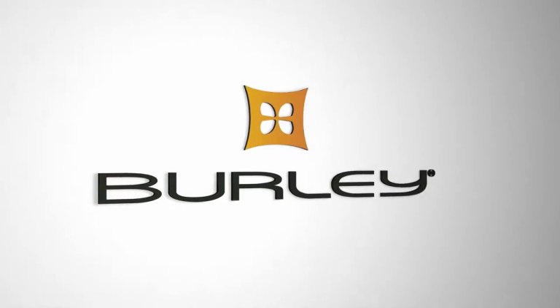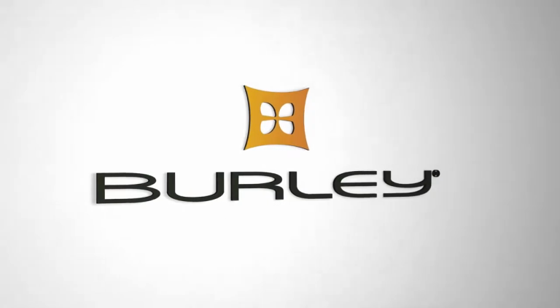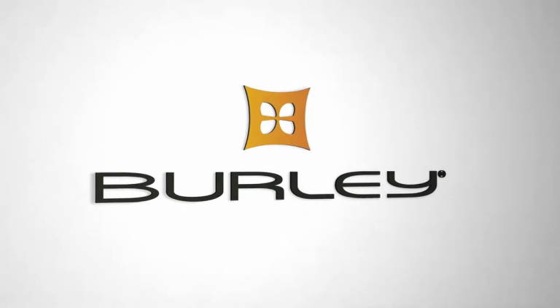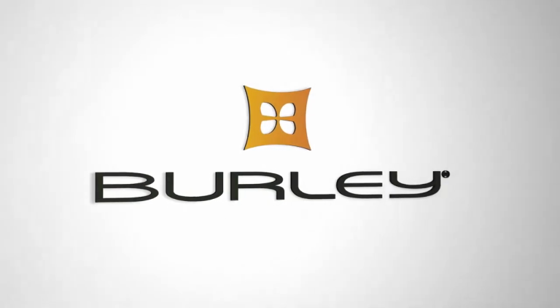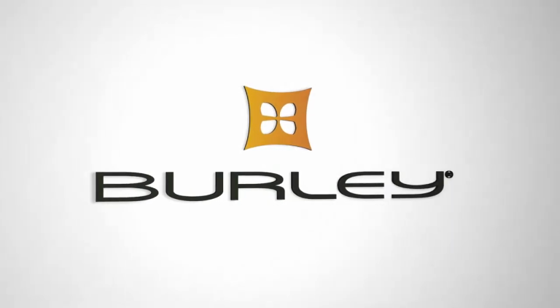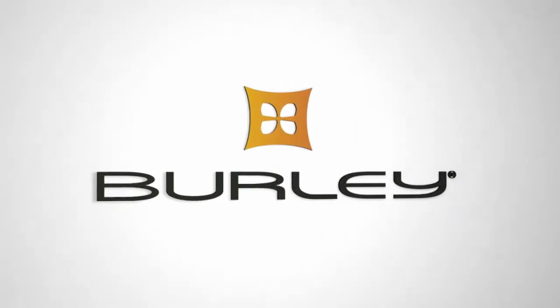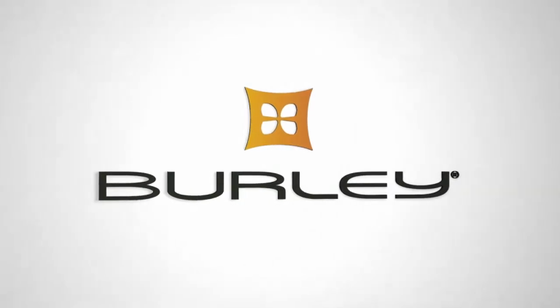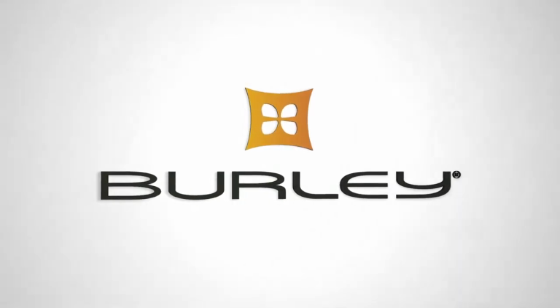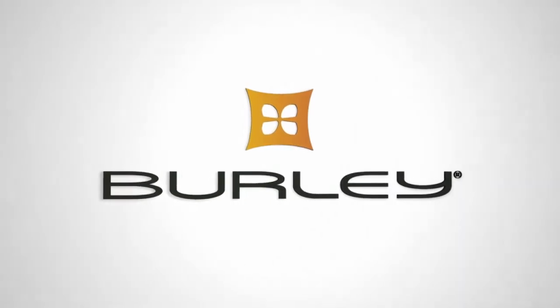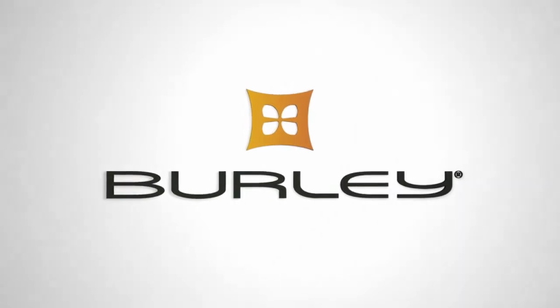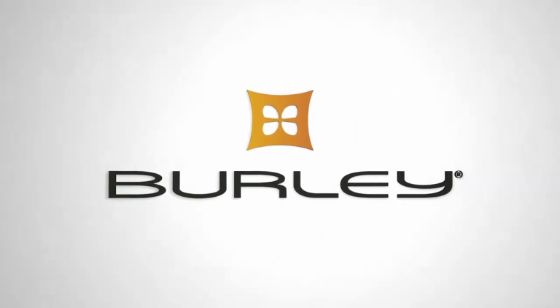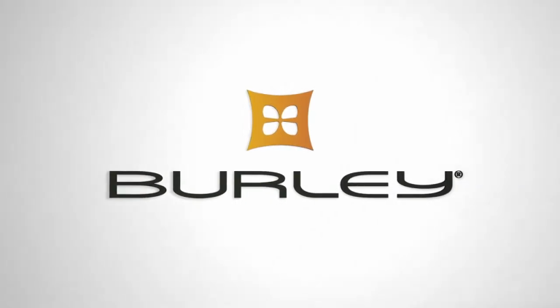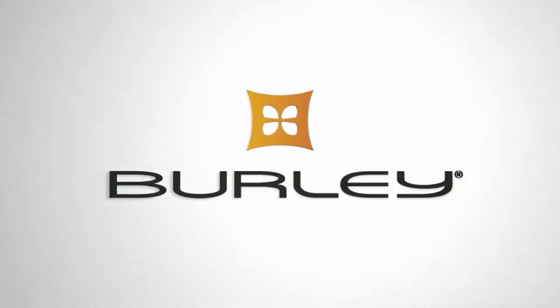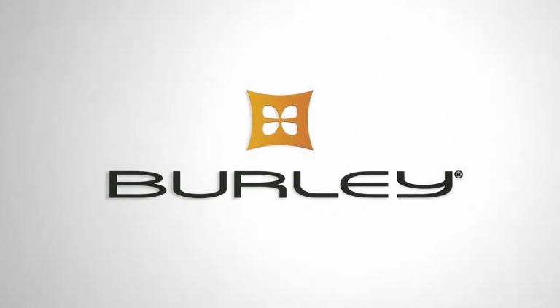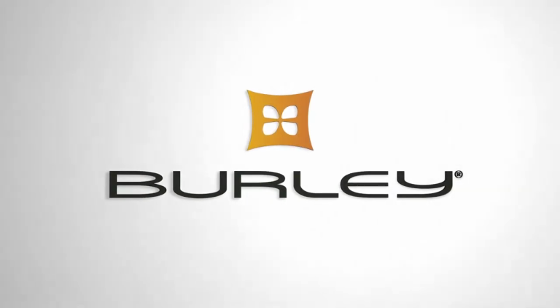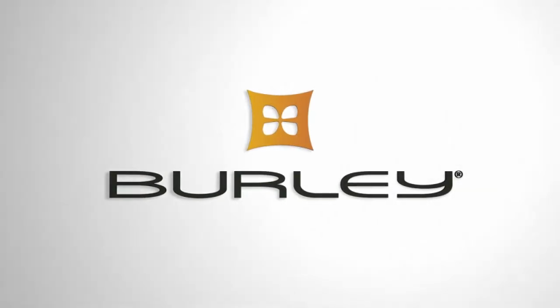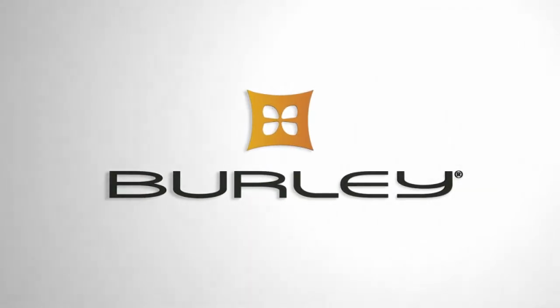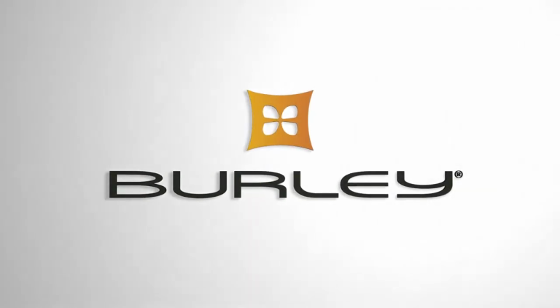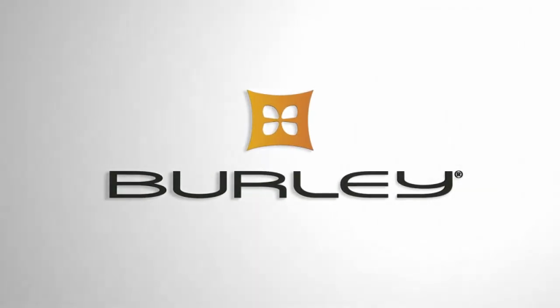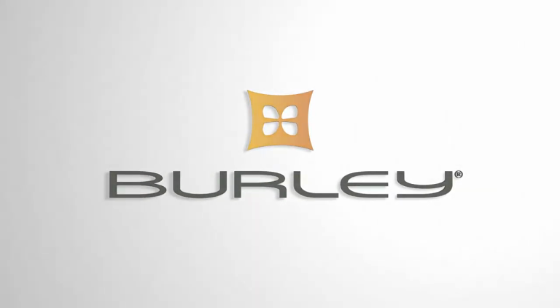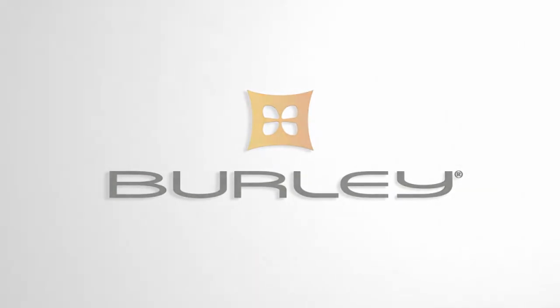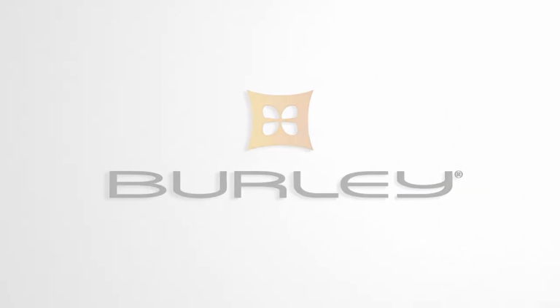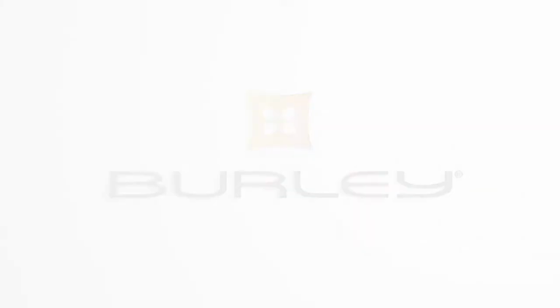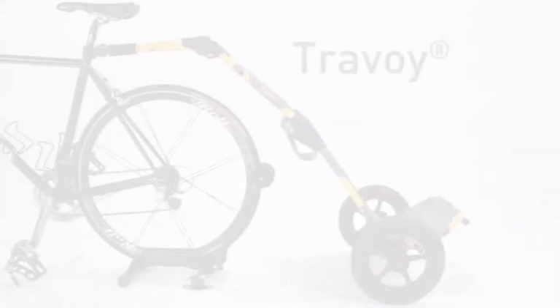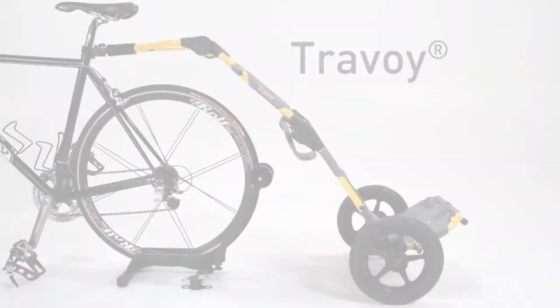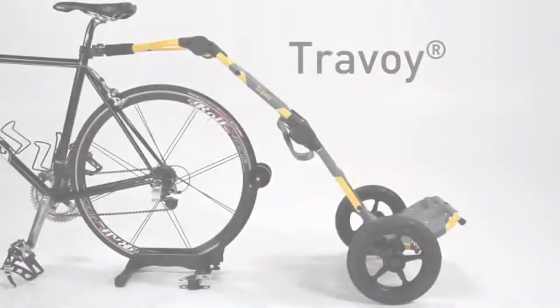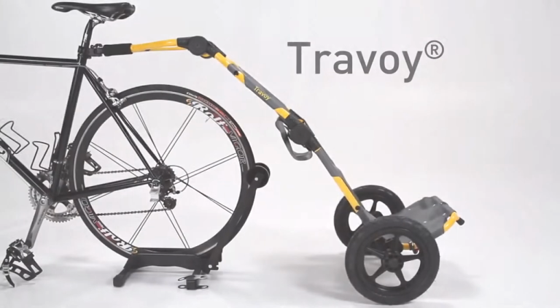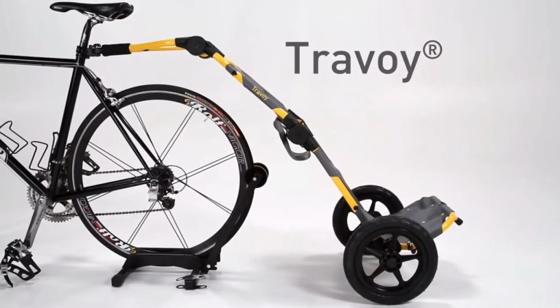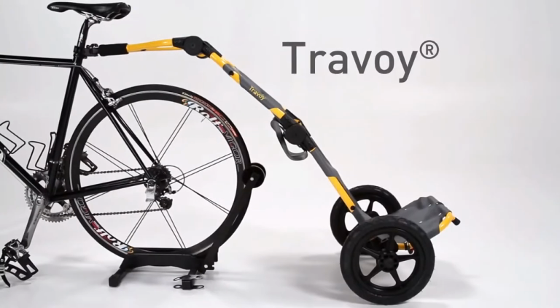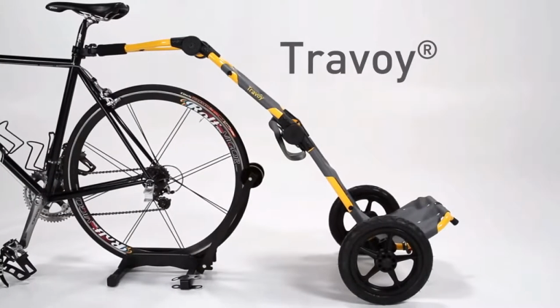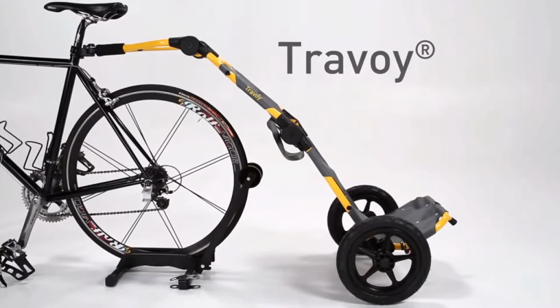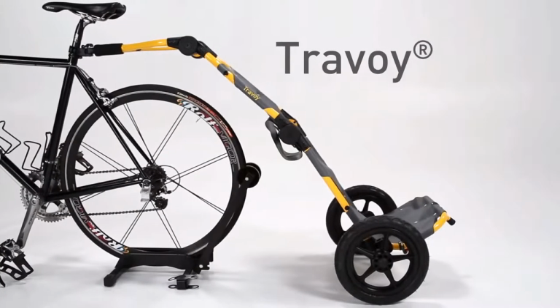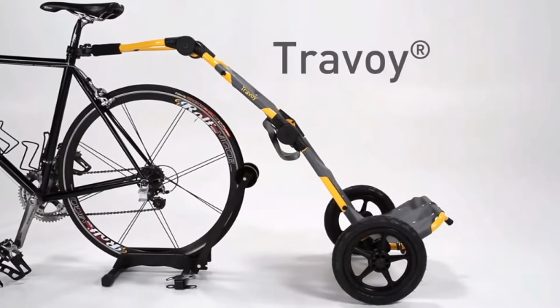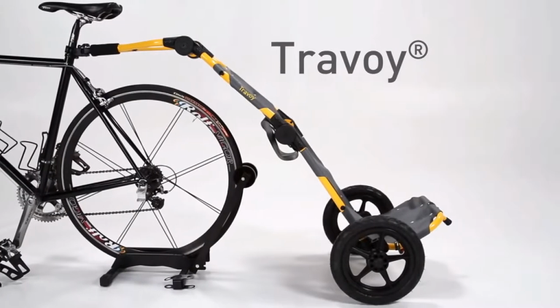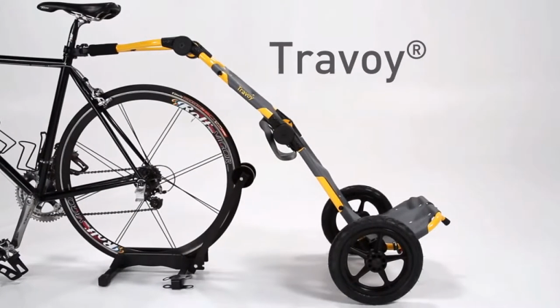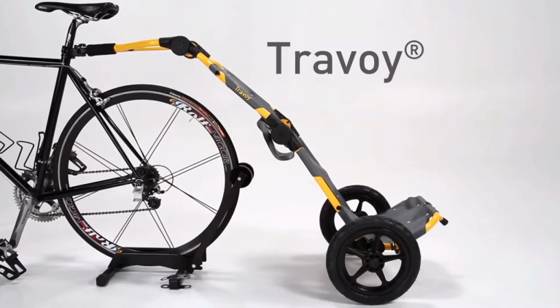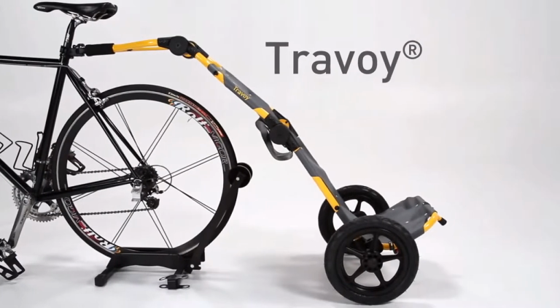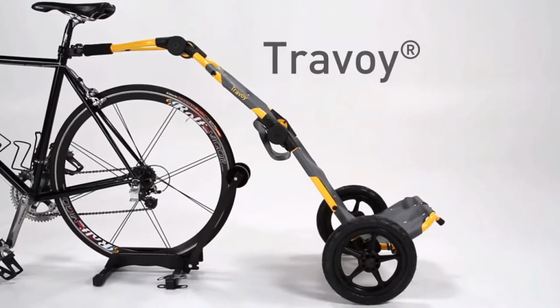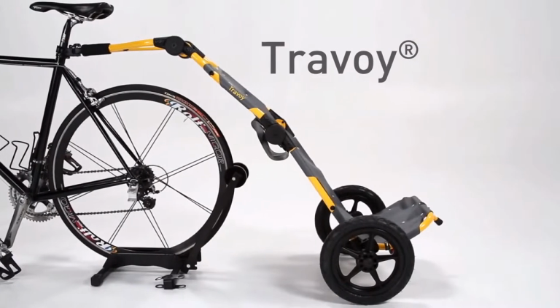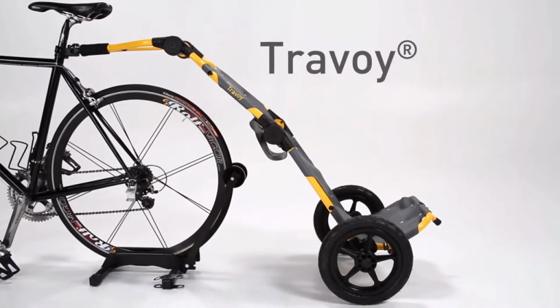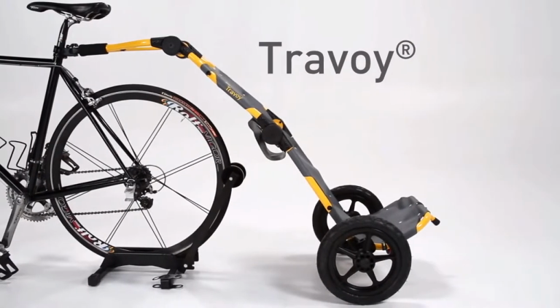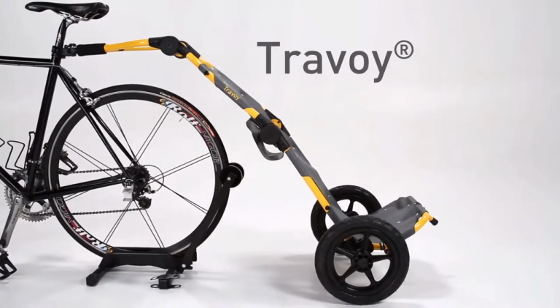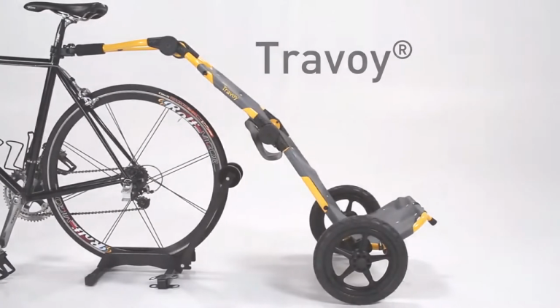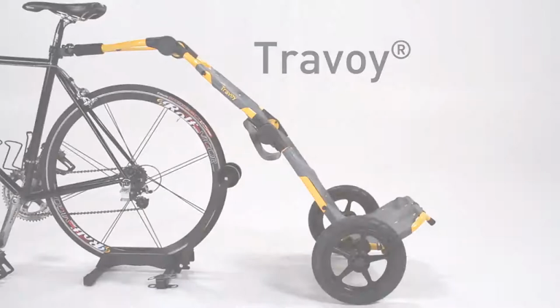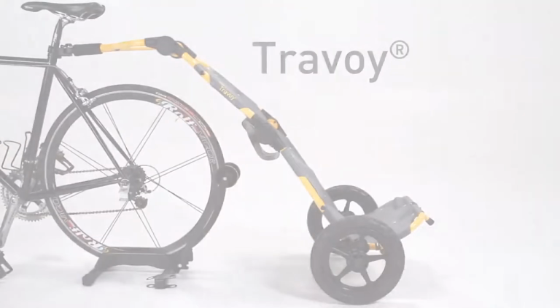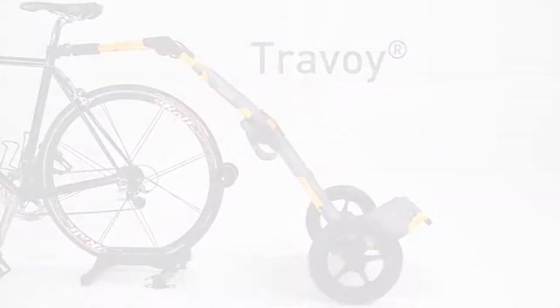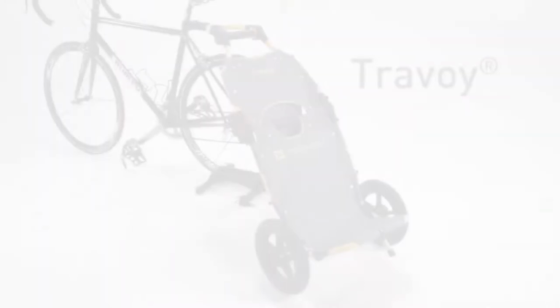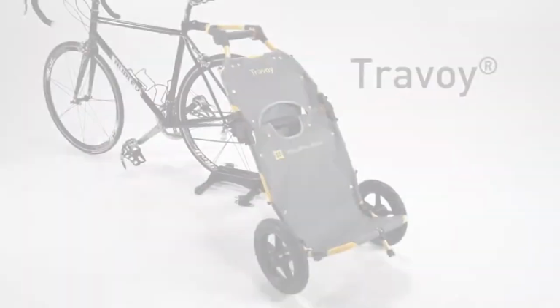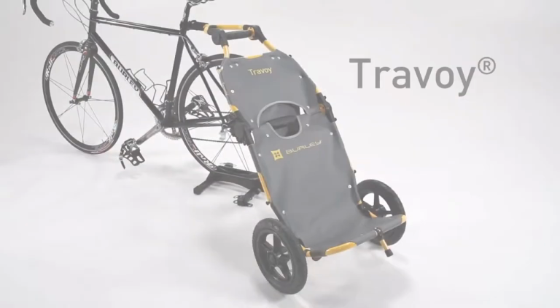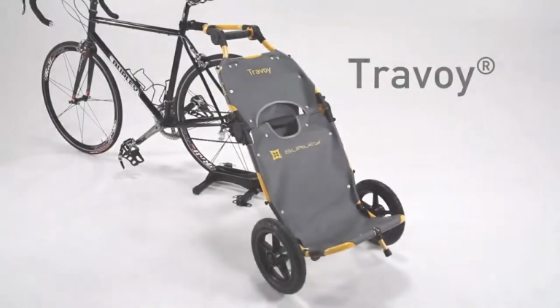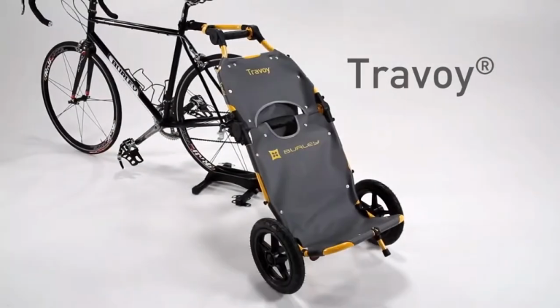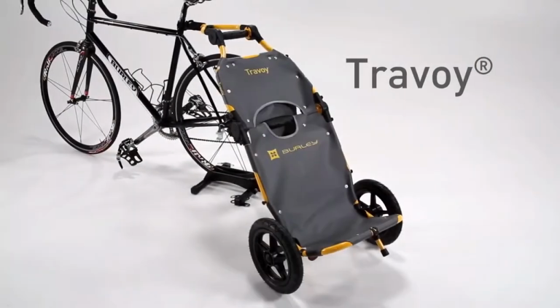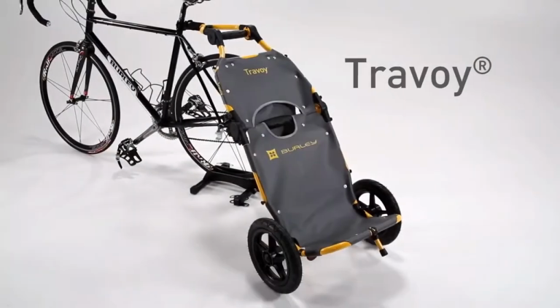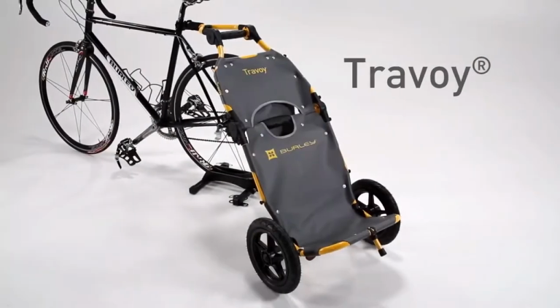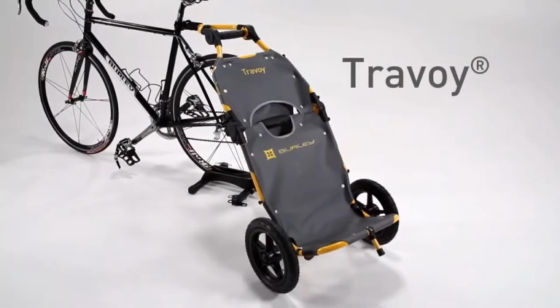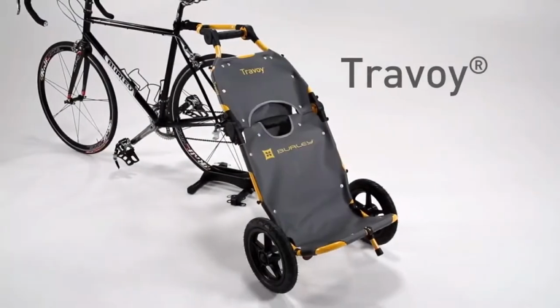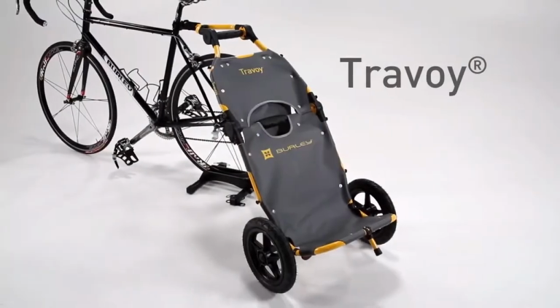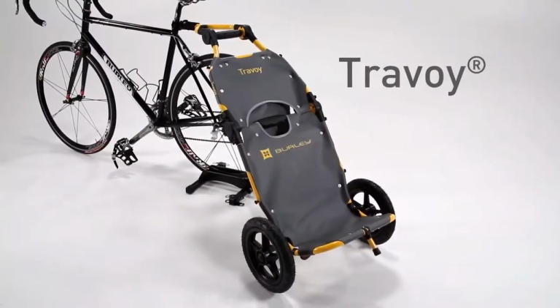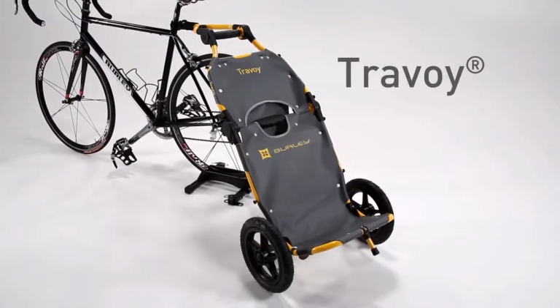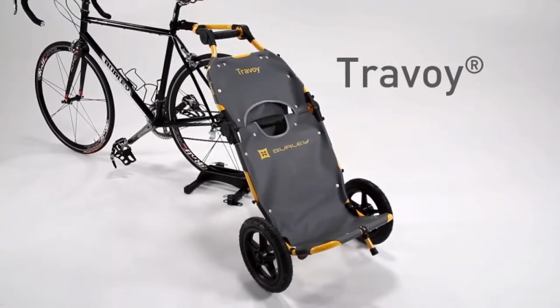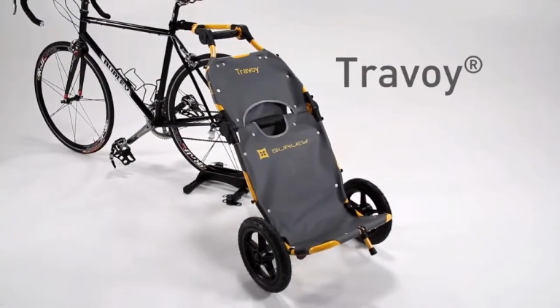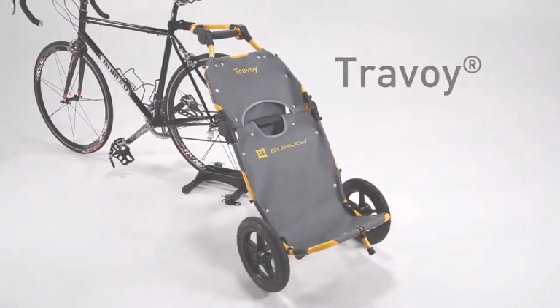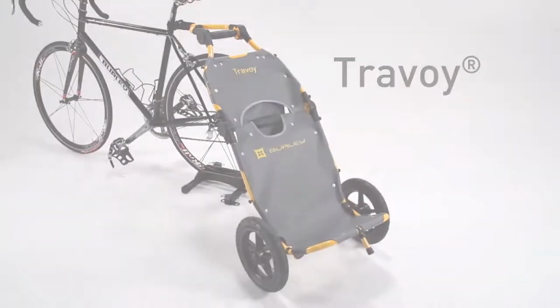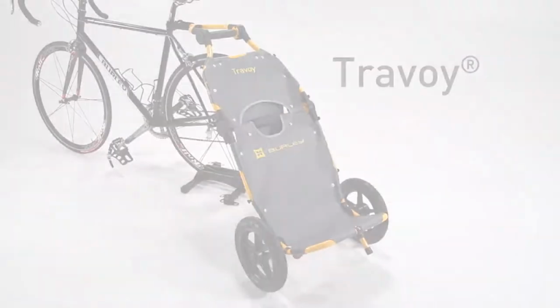Welcome to the instructional video for the Burley Travoy. This video will cover the basic installation and operation of the Travoy.